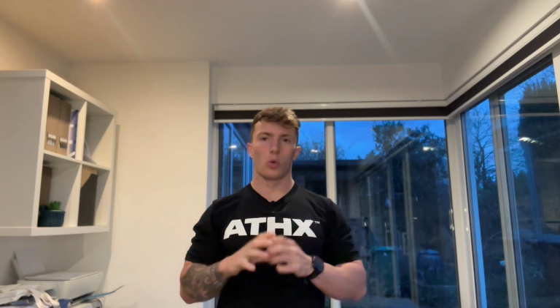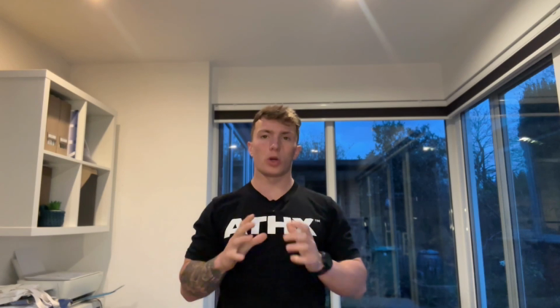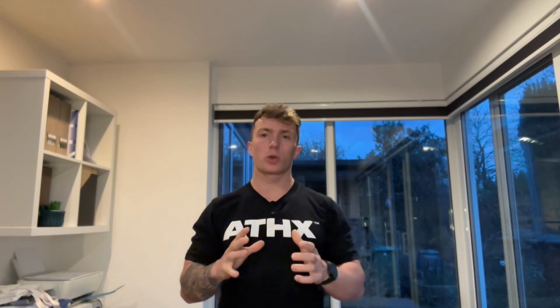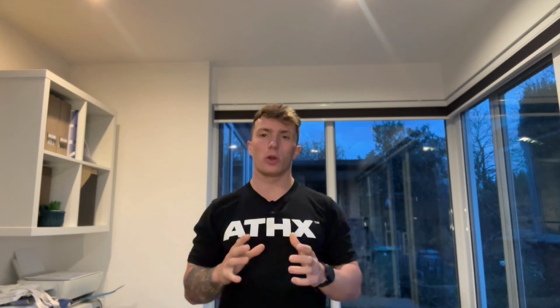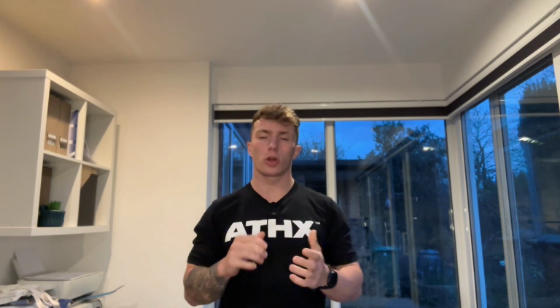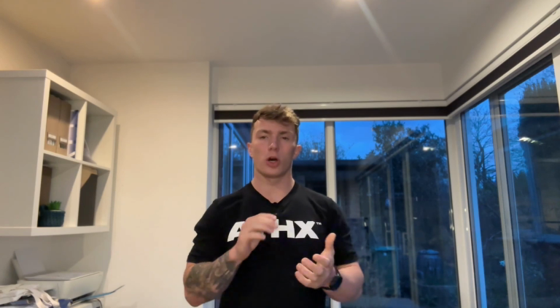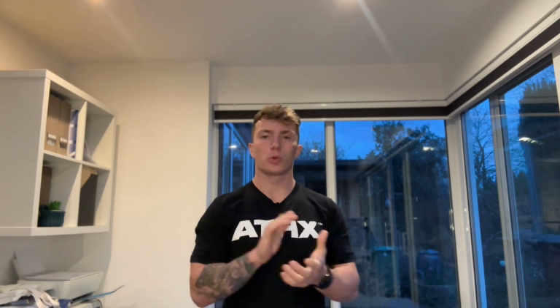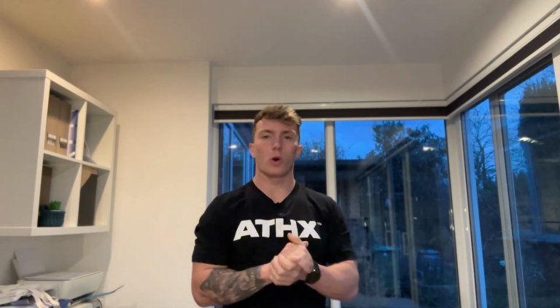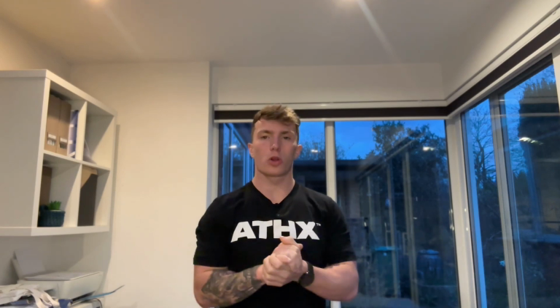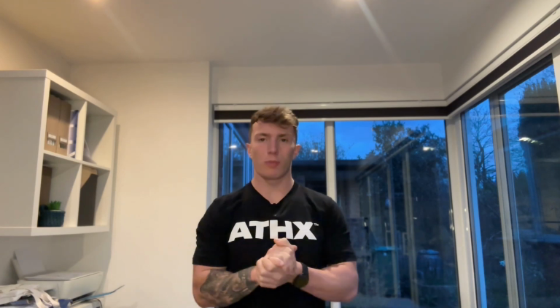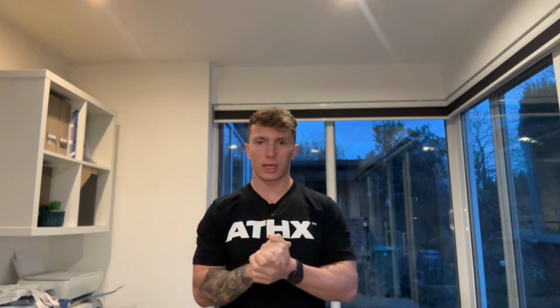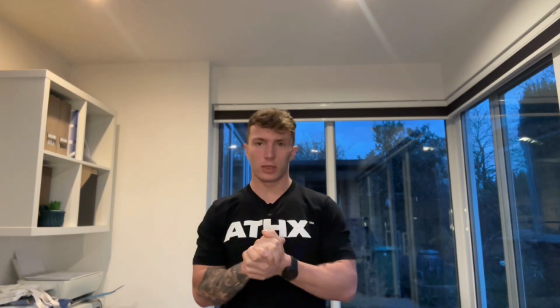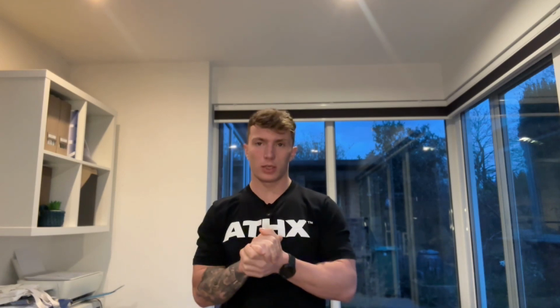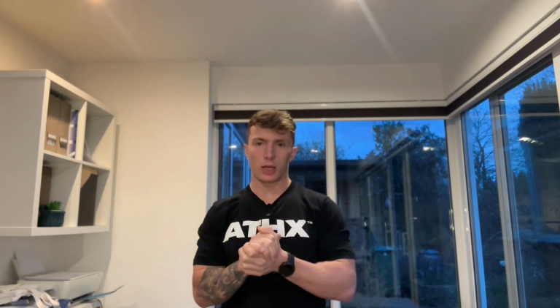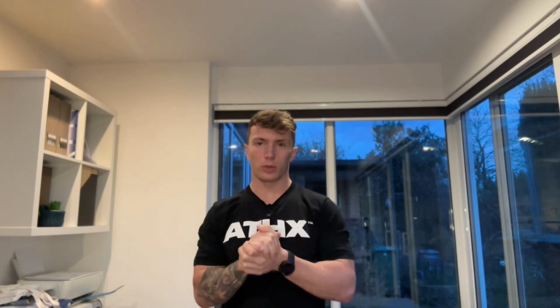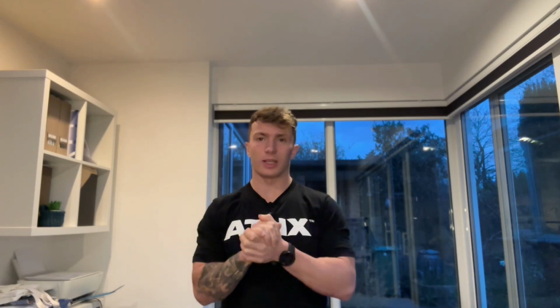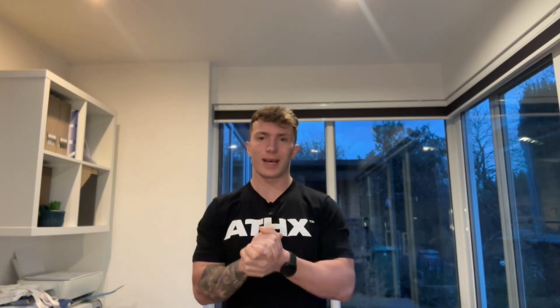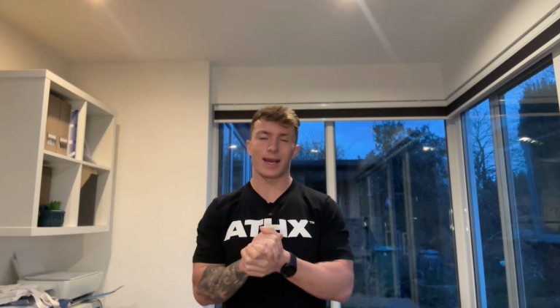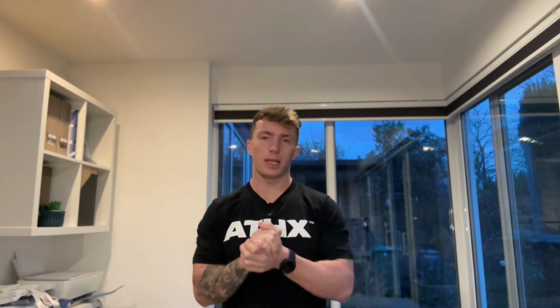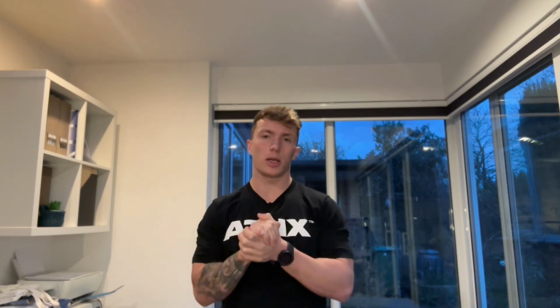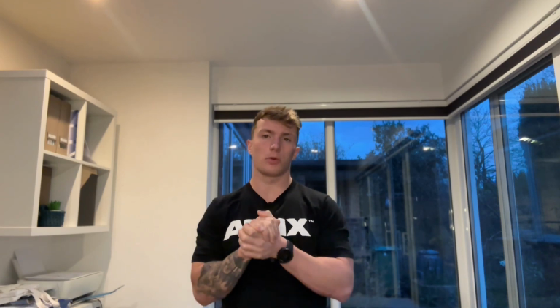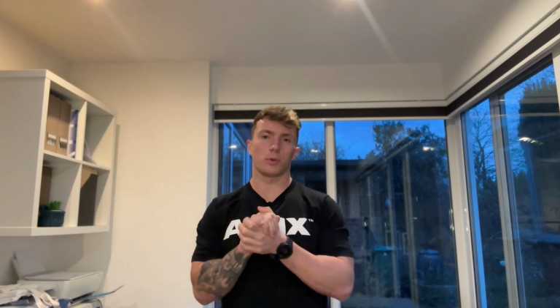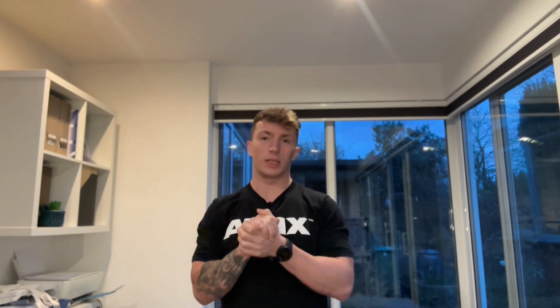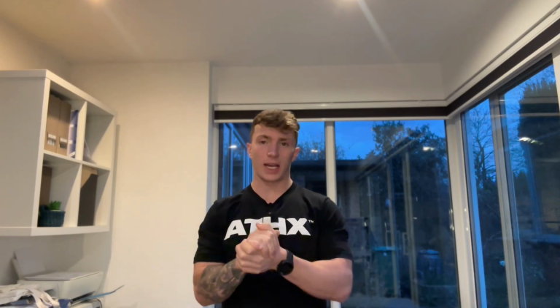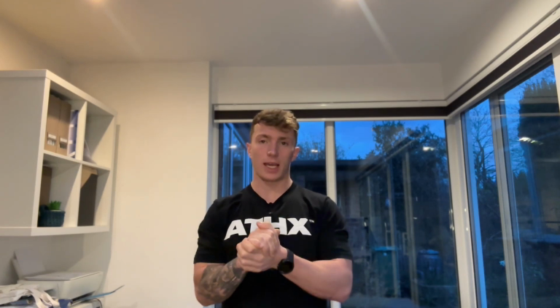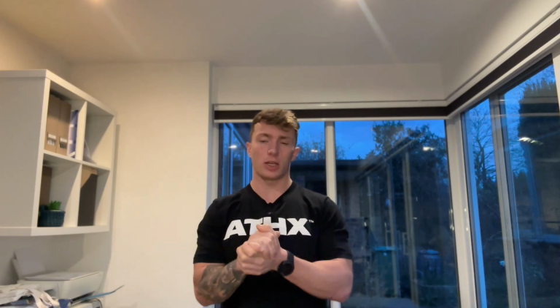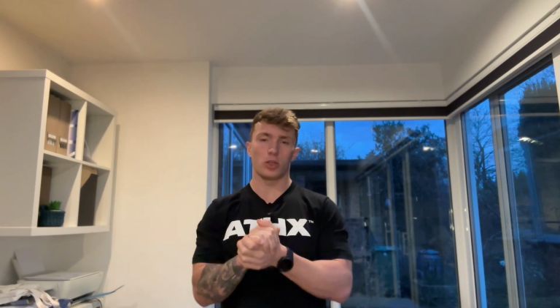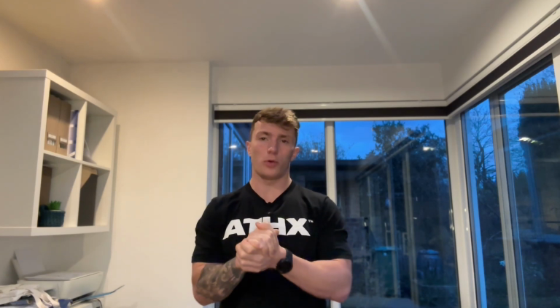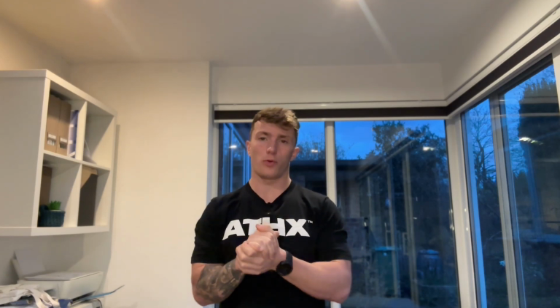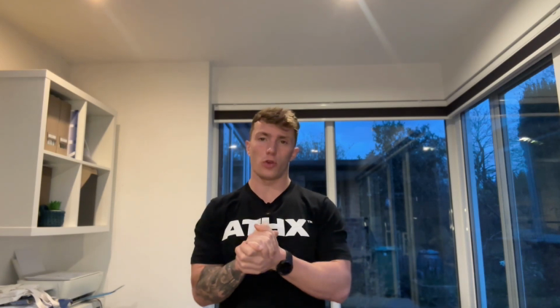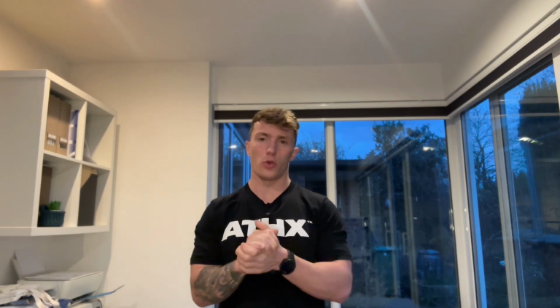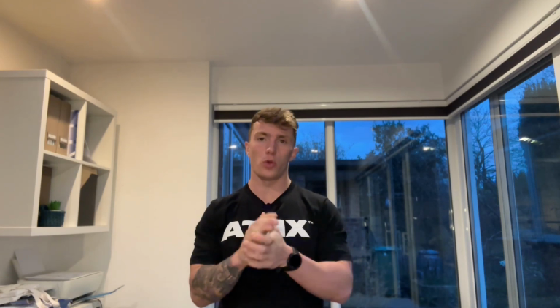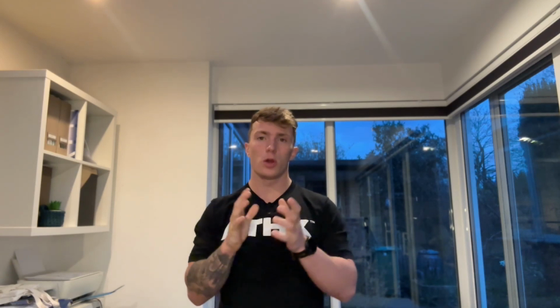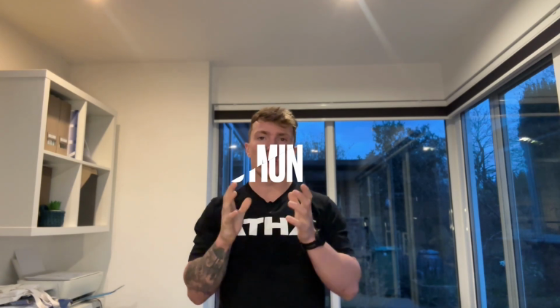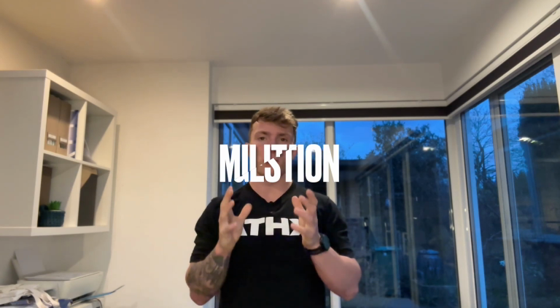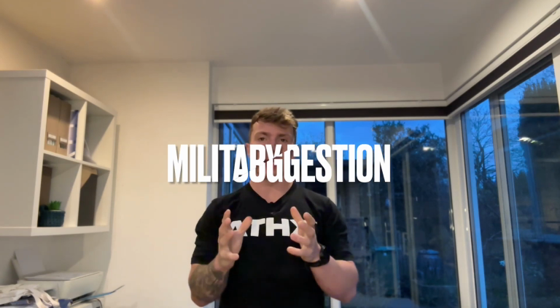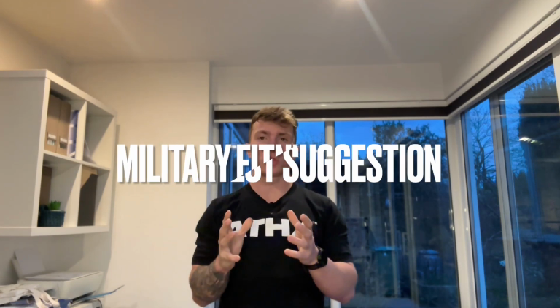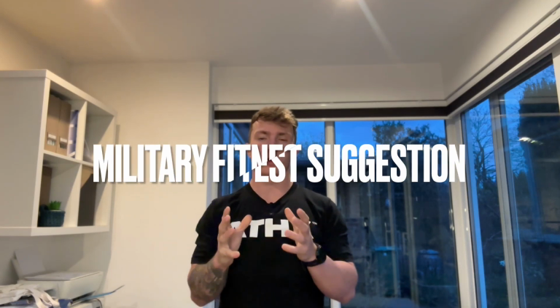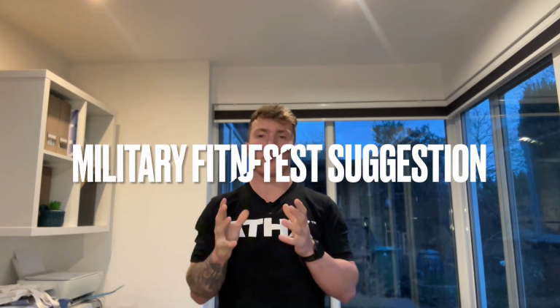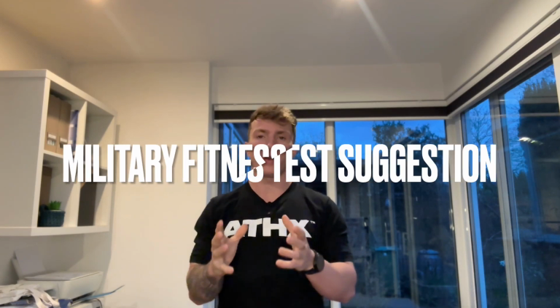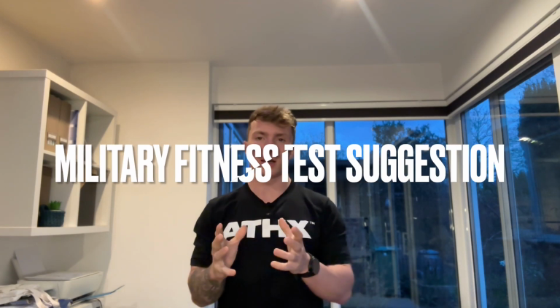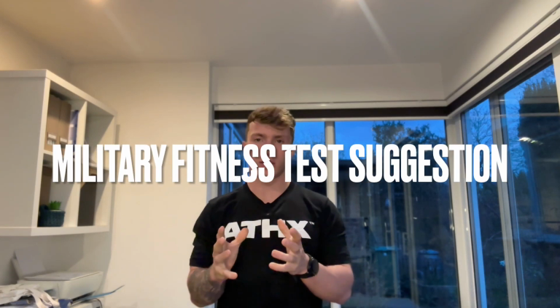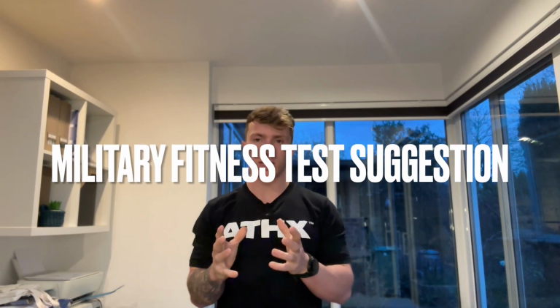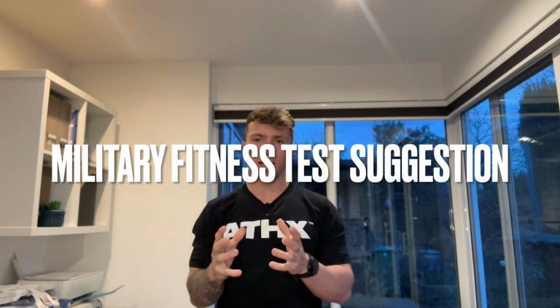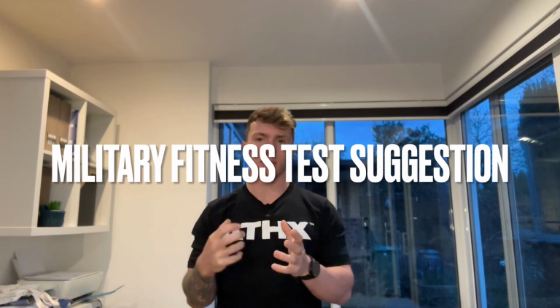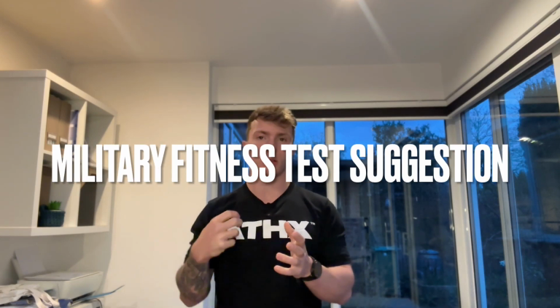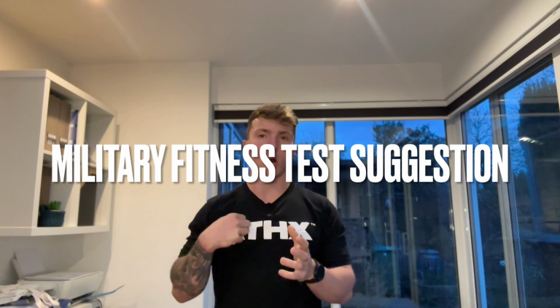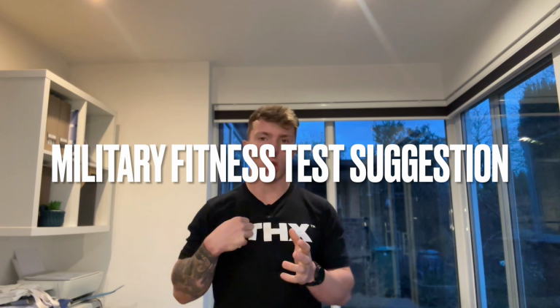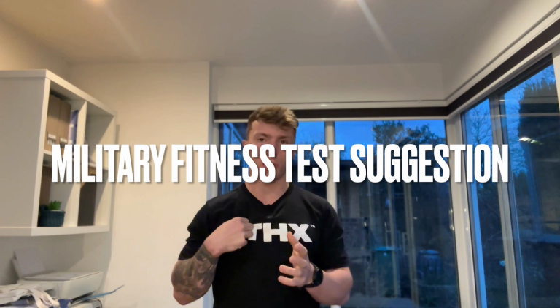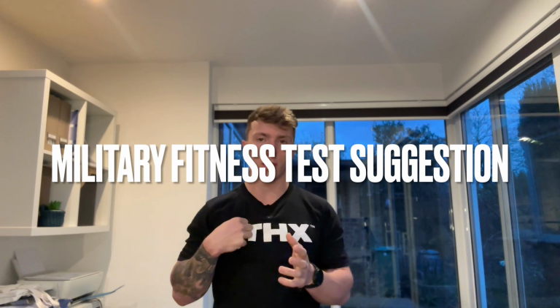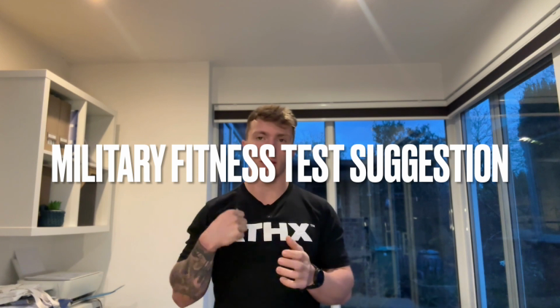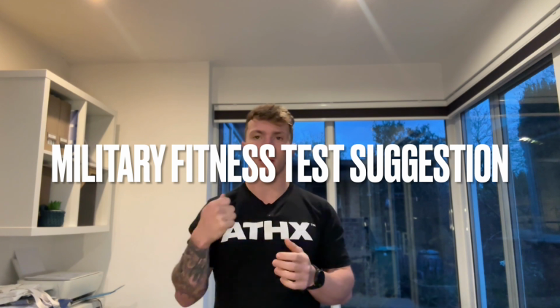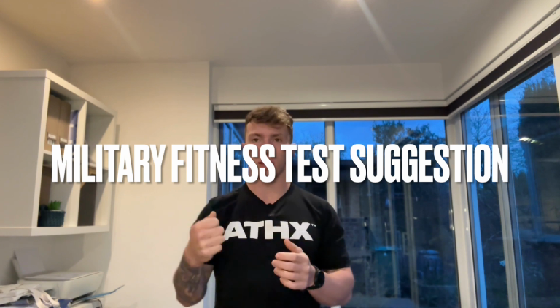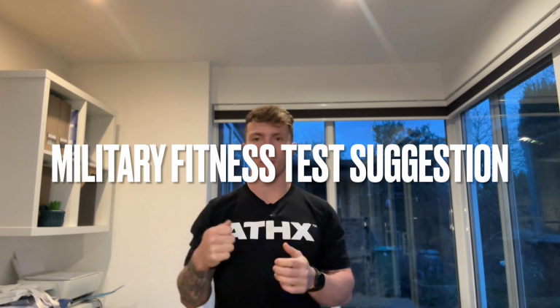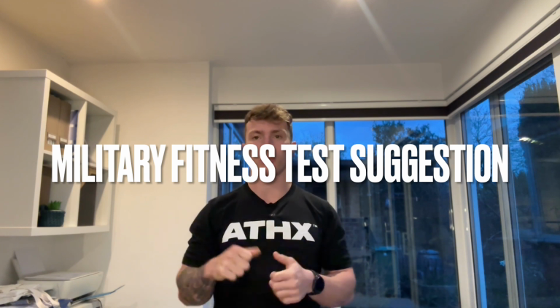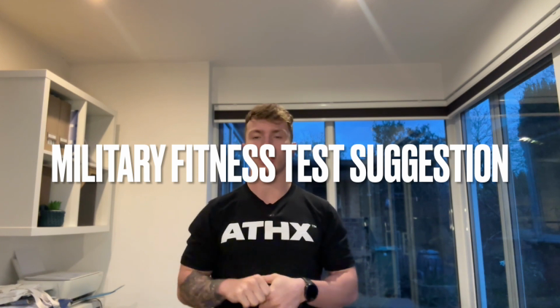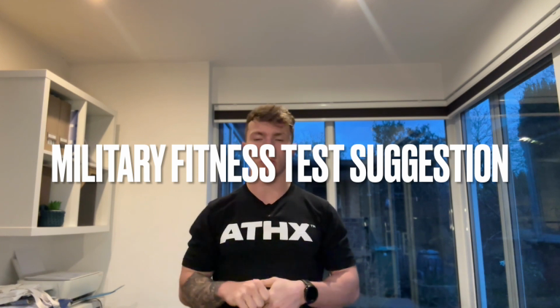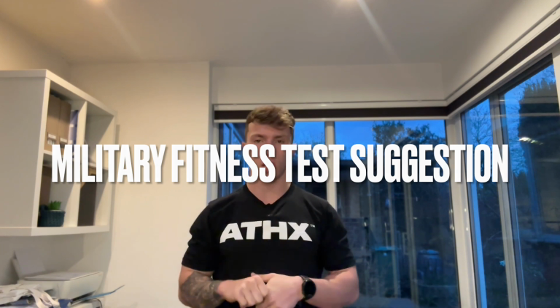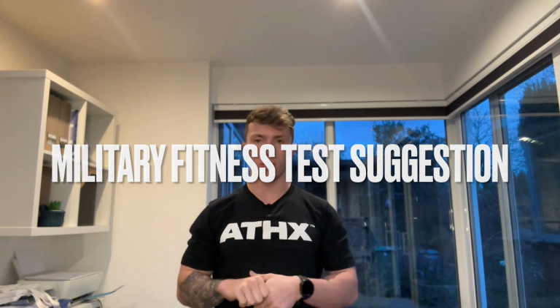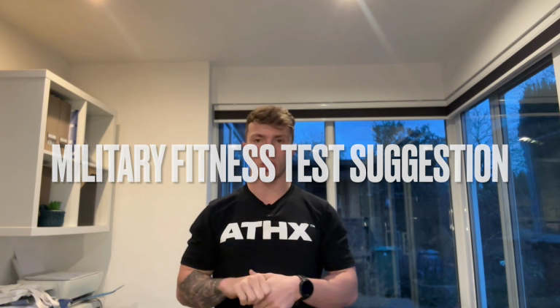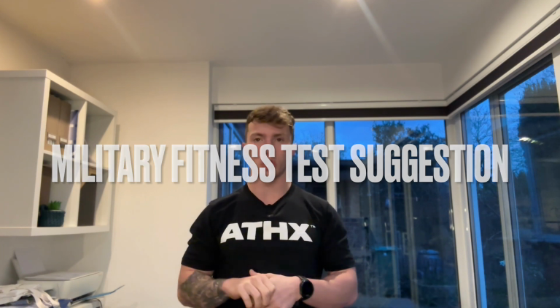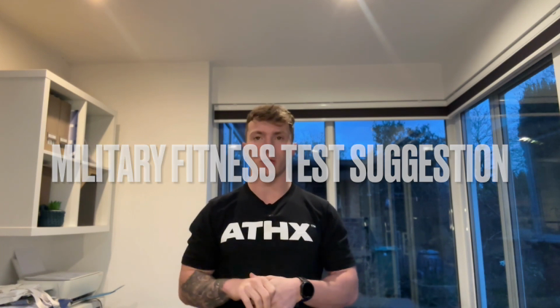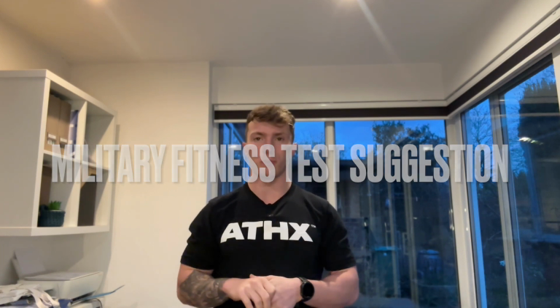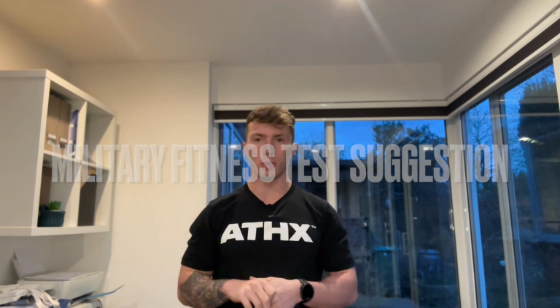What's going on guys? Welcome back to the channel. Today I'm going to be taking you through the military fitness test that I think the British Army should implement.